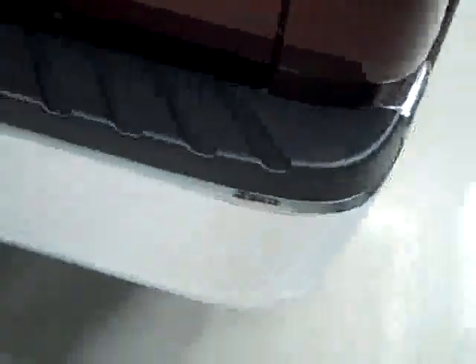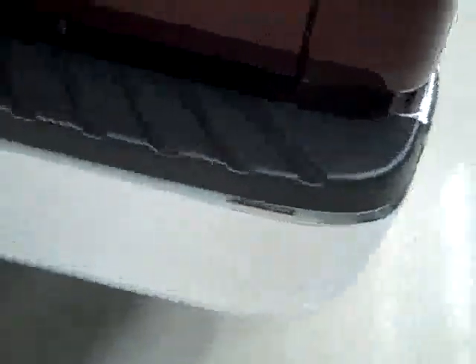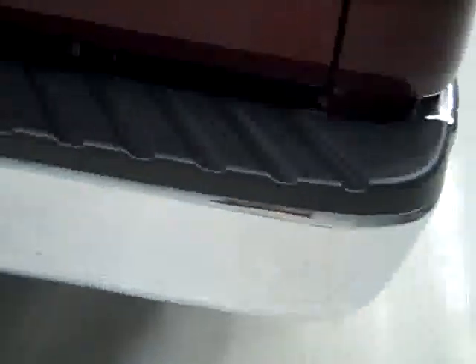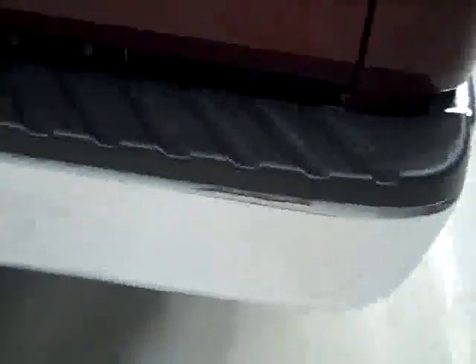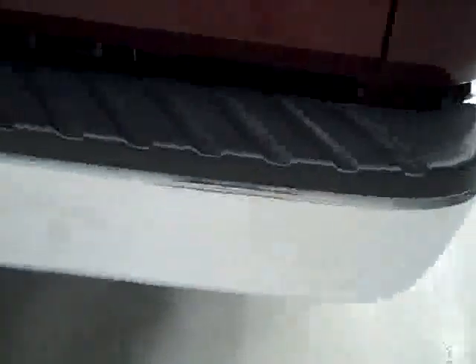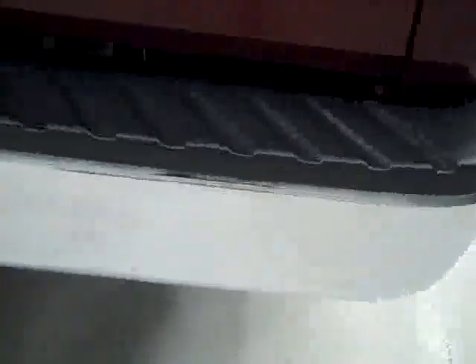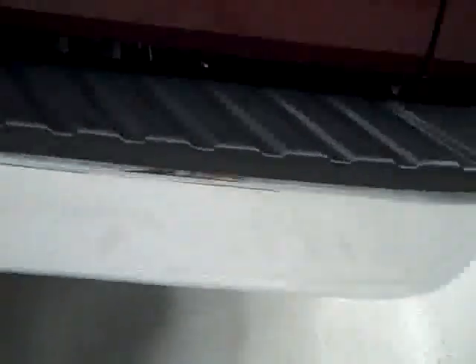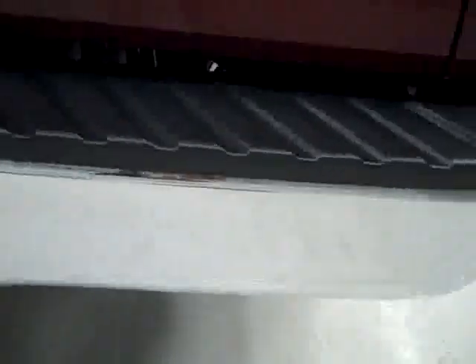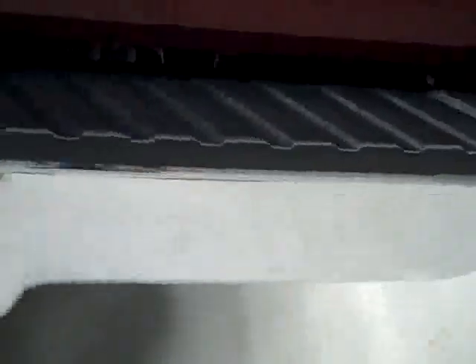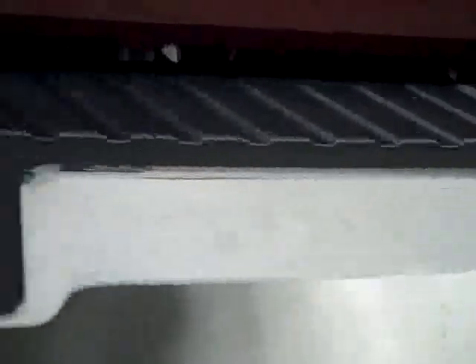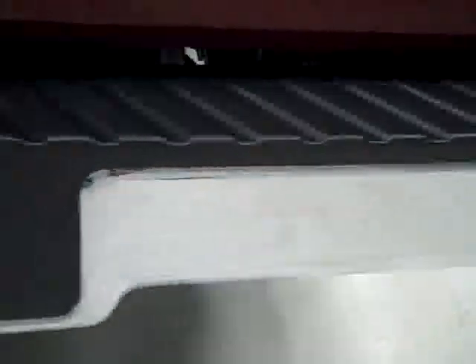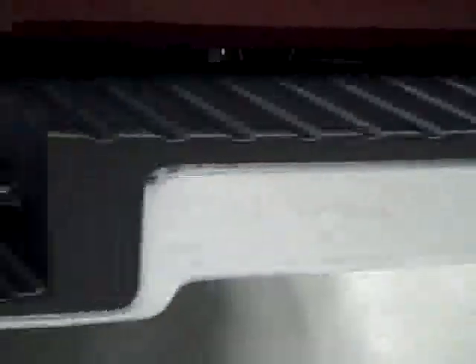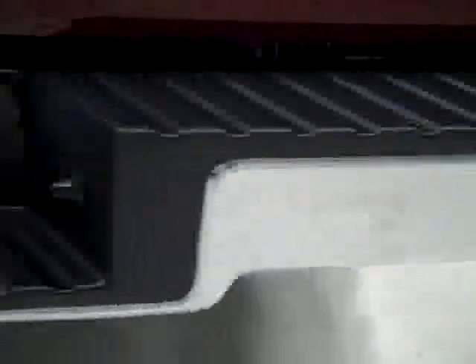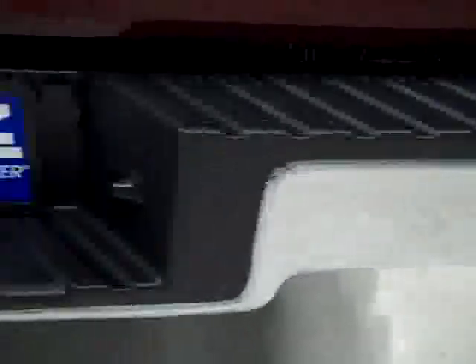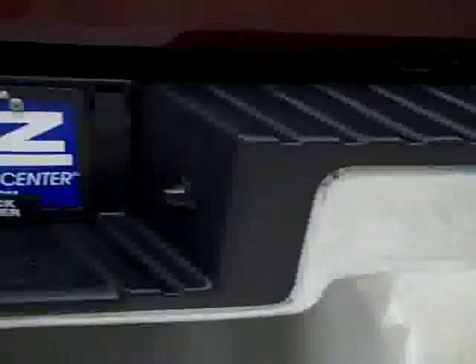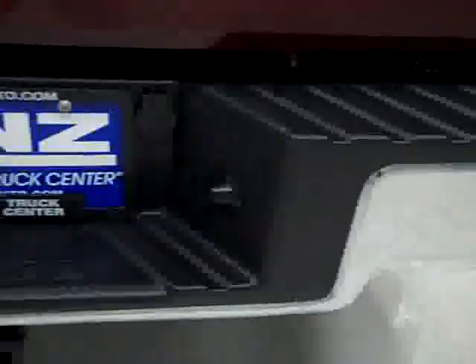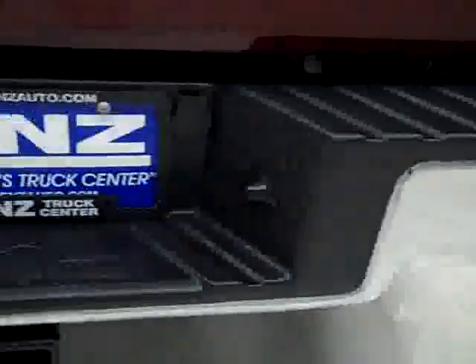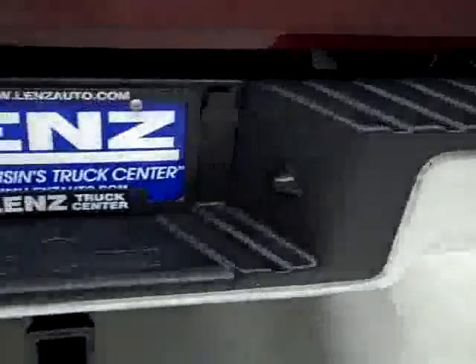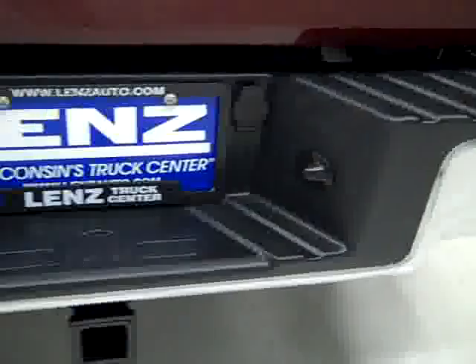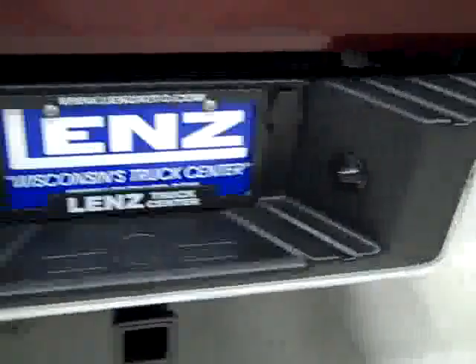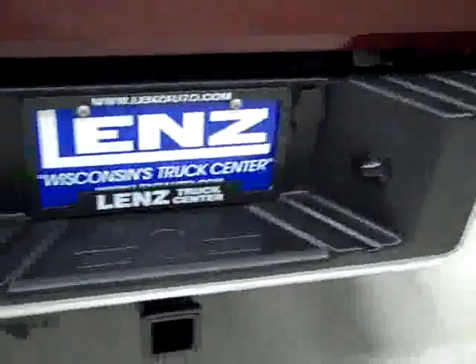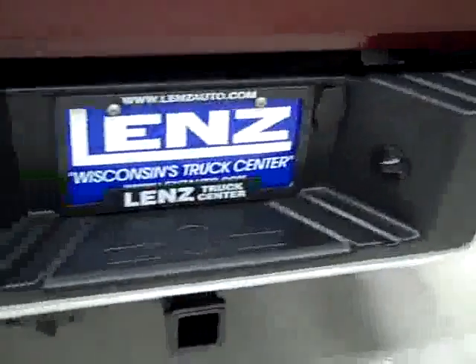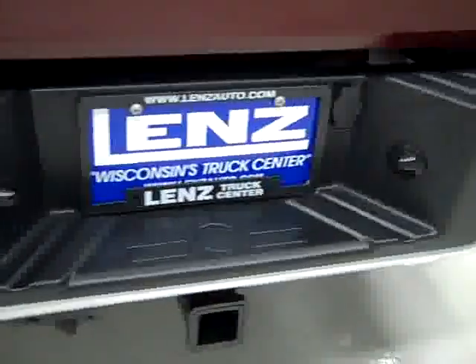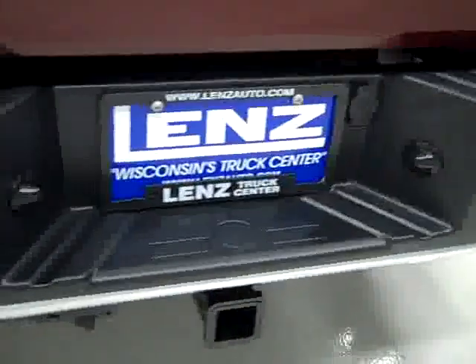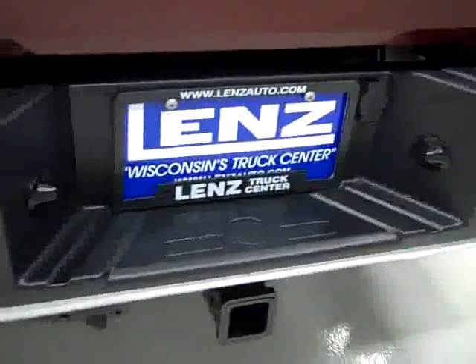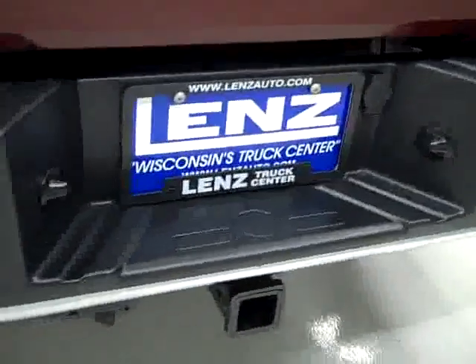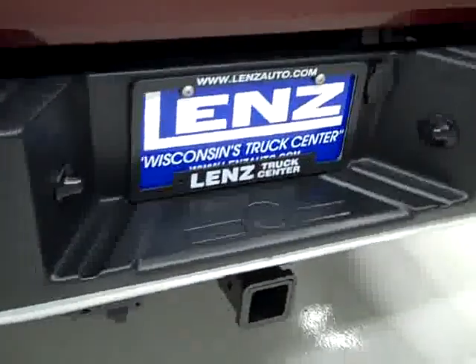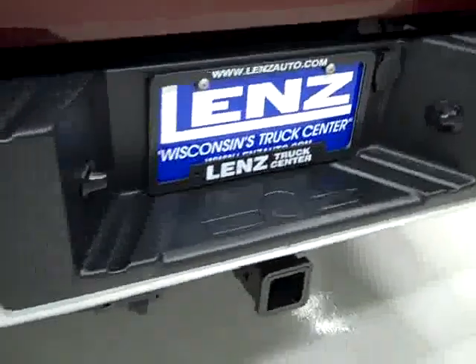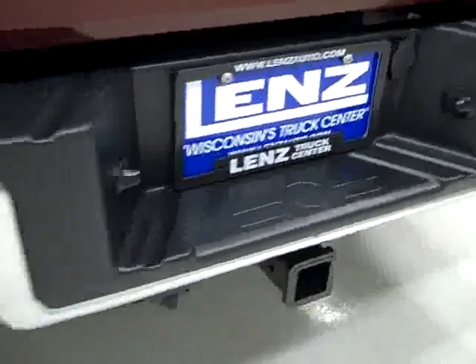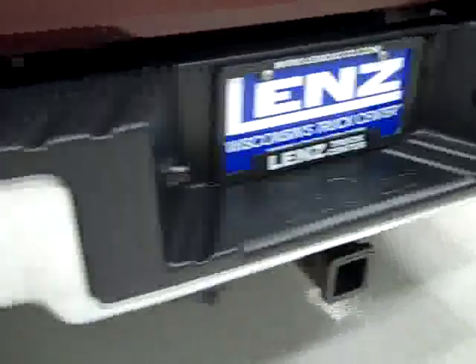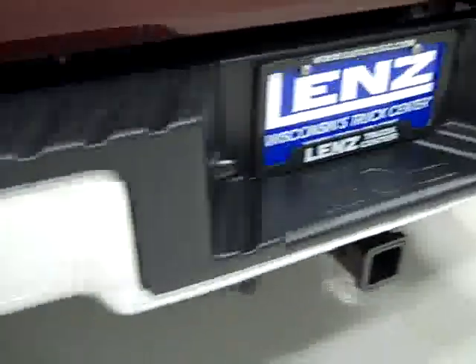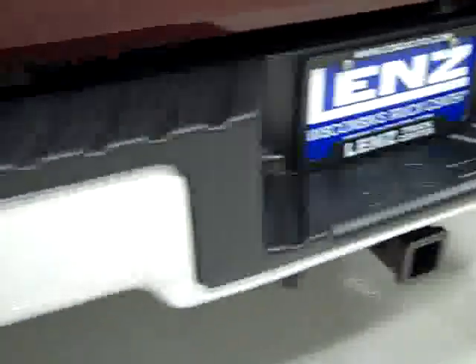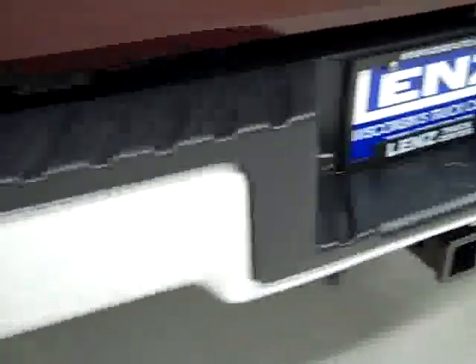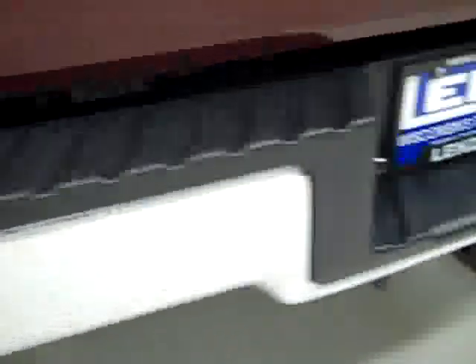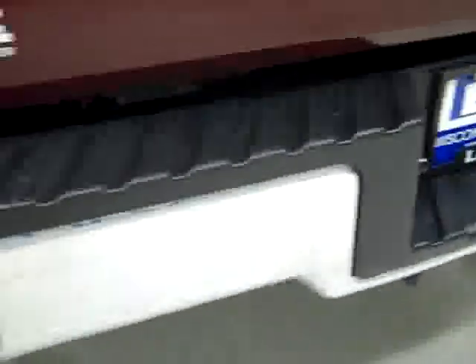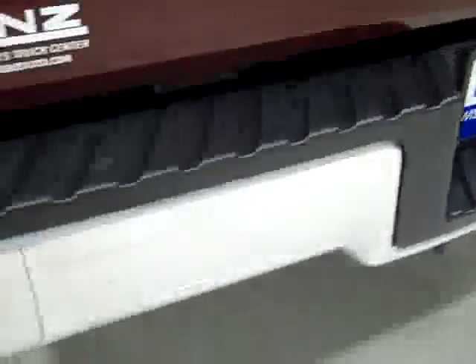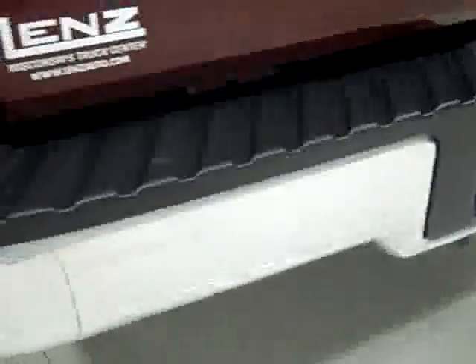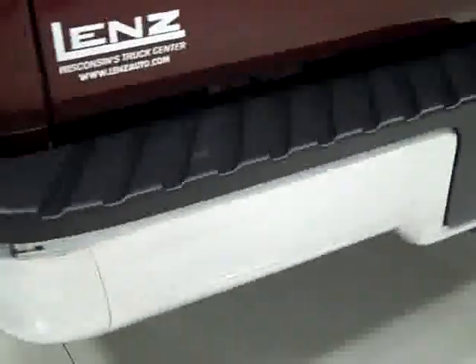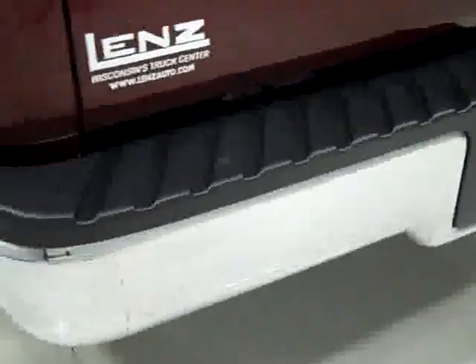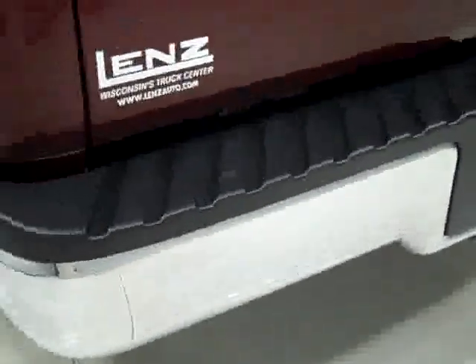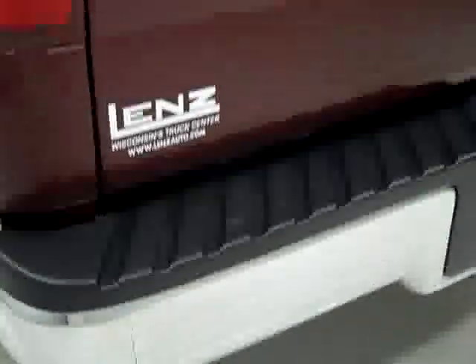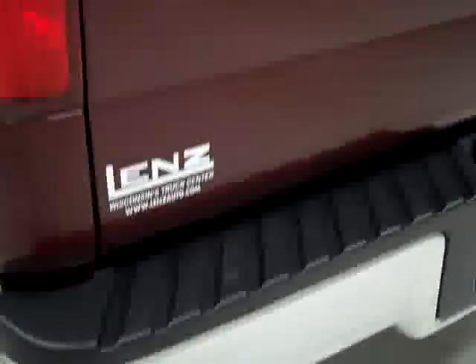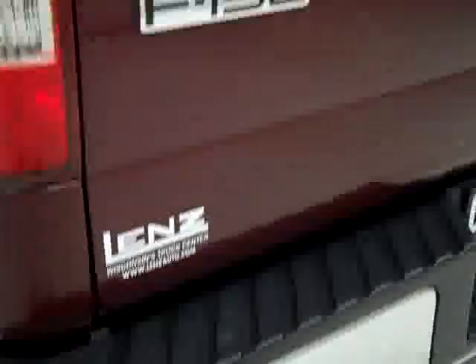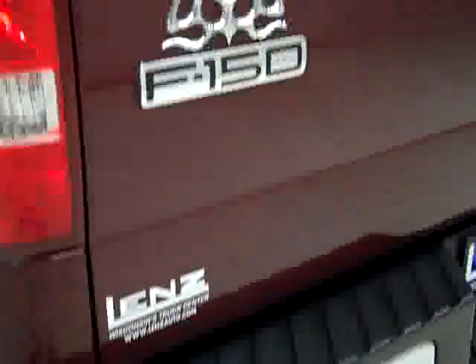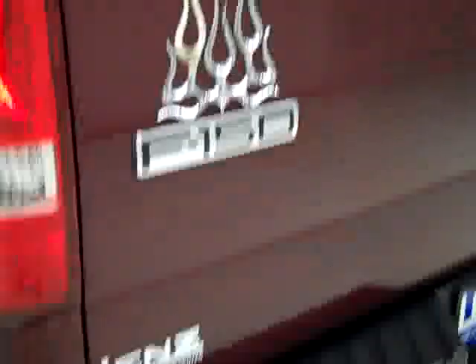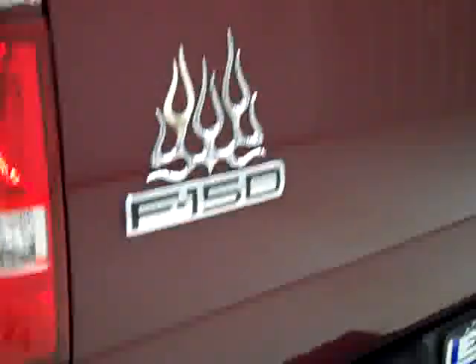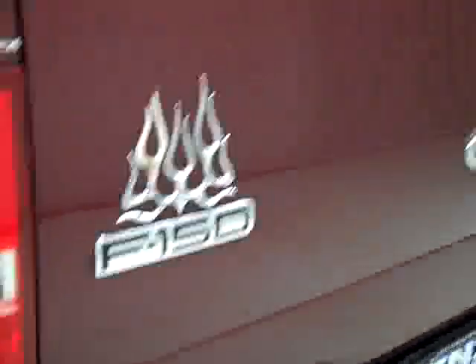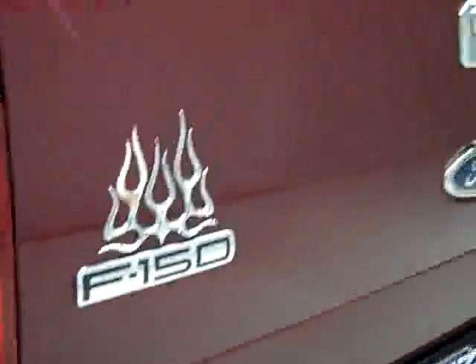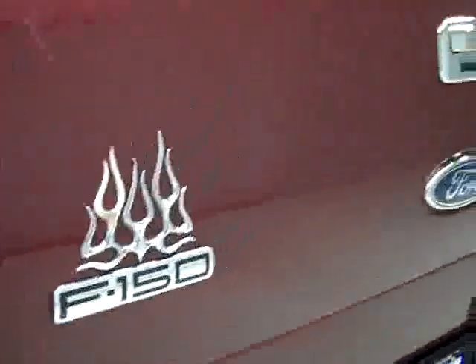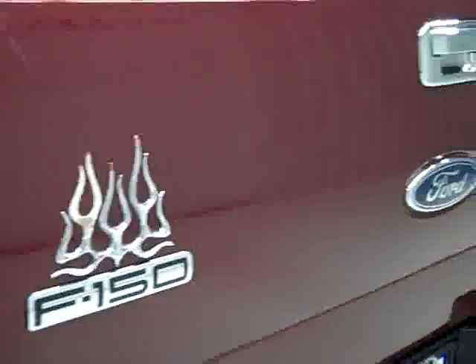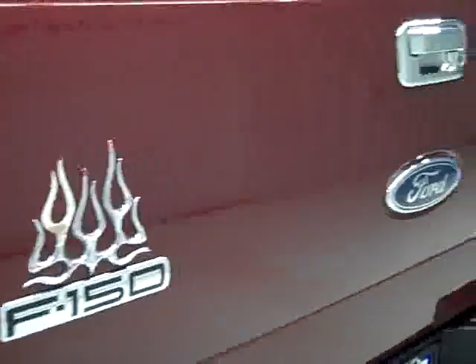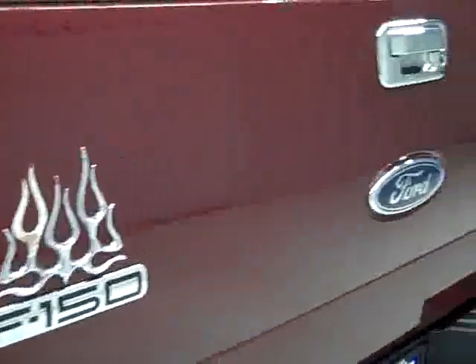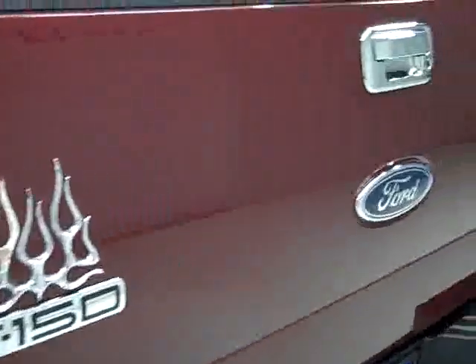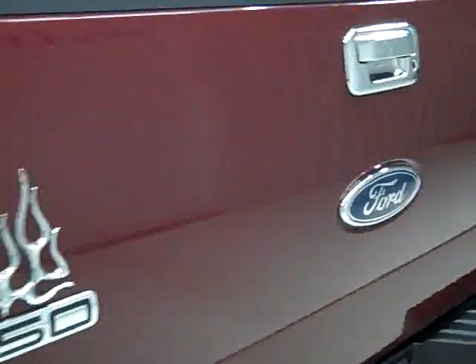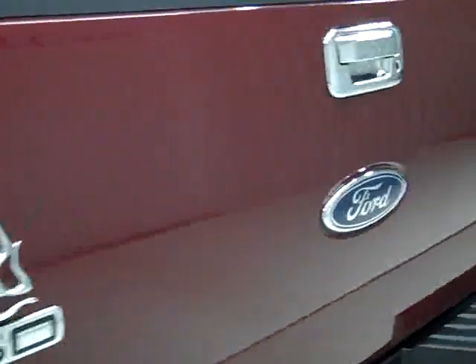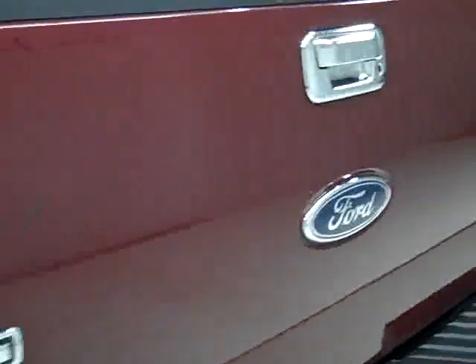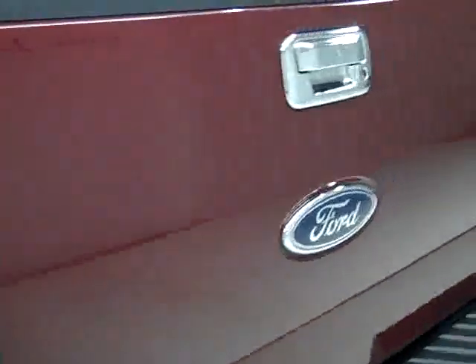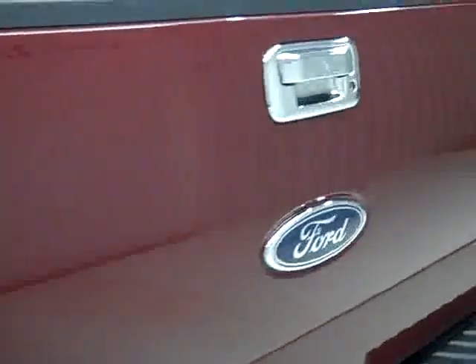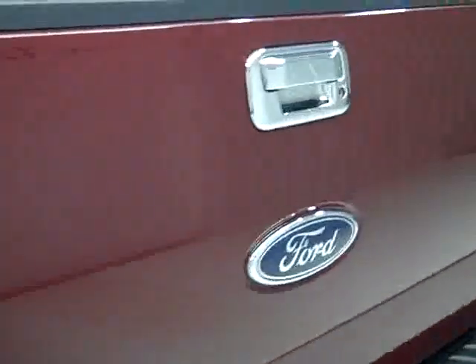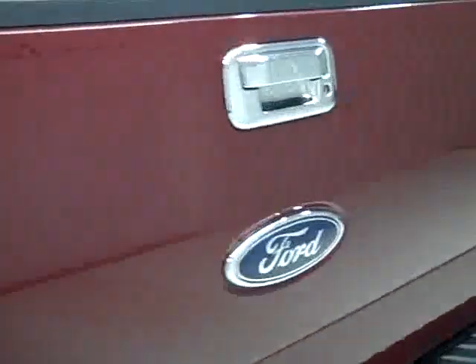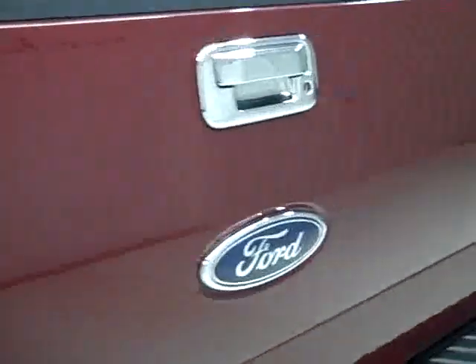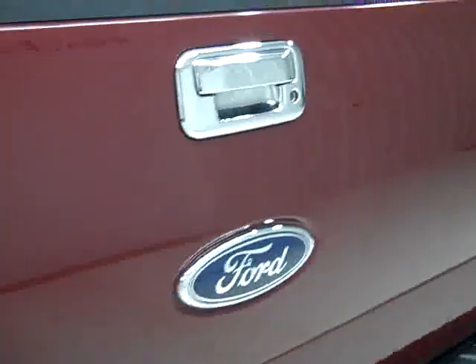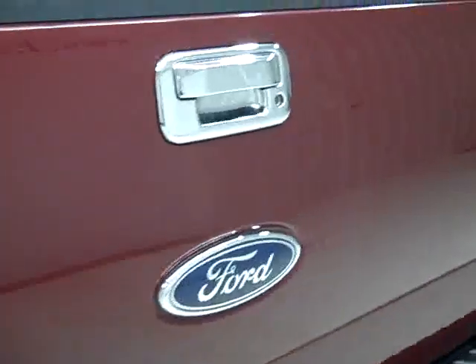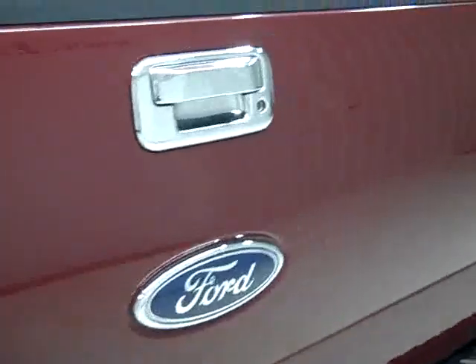Rear bumper is very clean as well. Full towing package, has the locking tailgate.